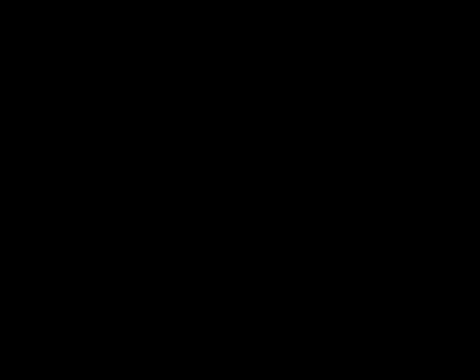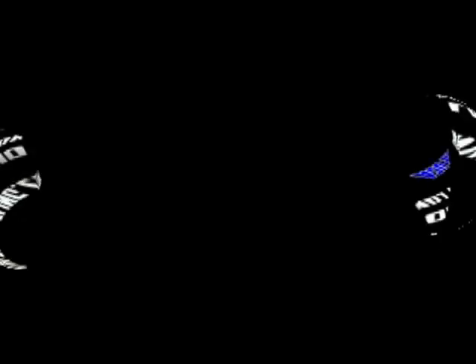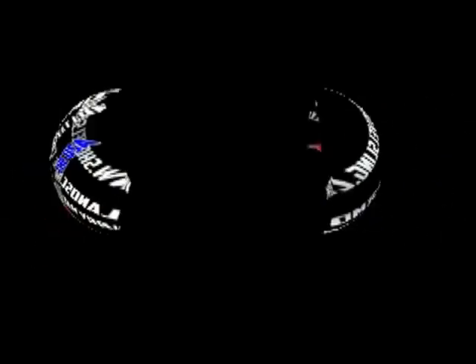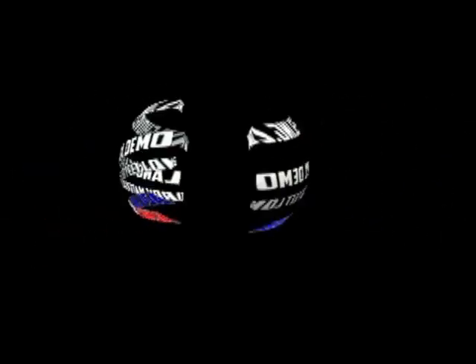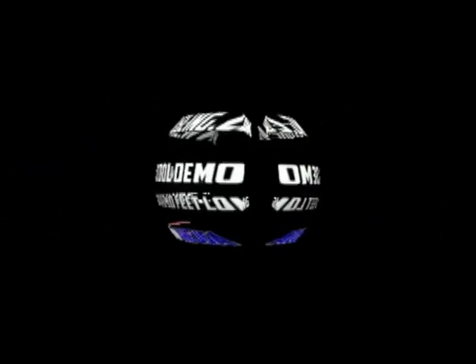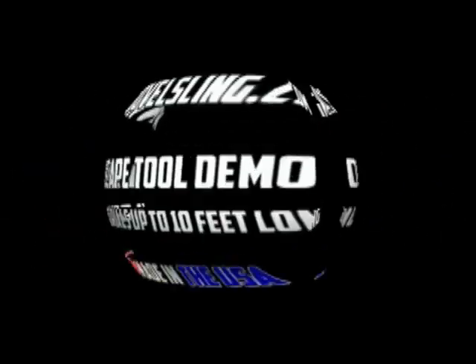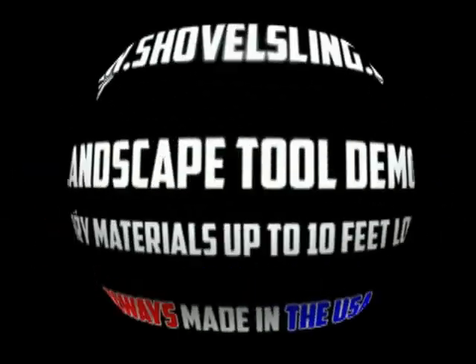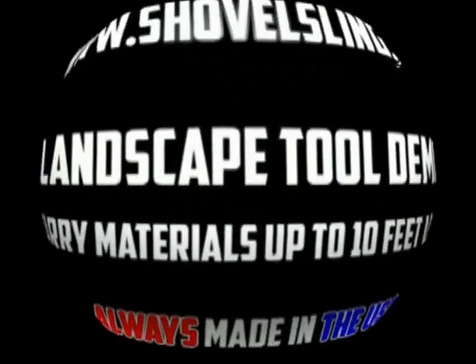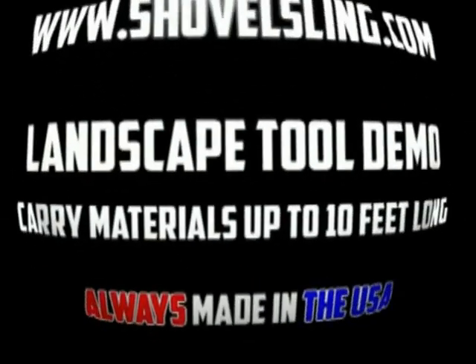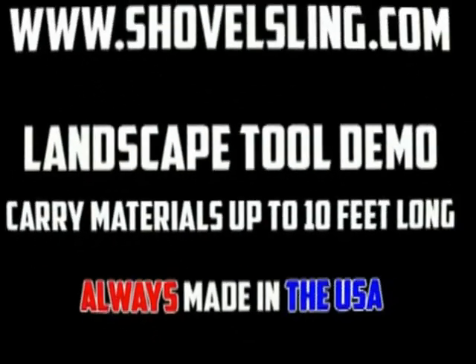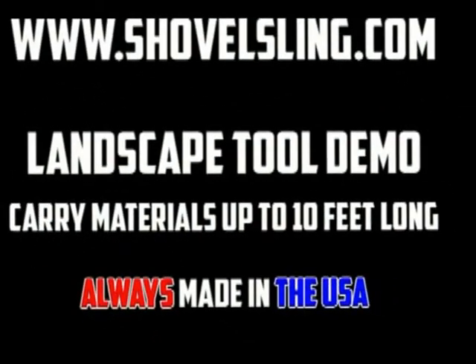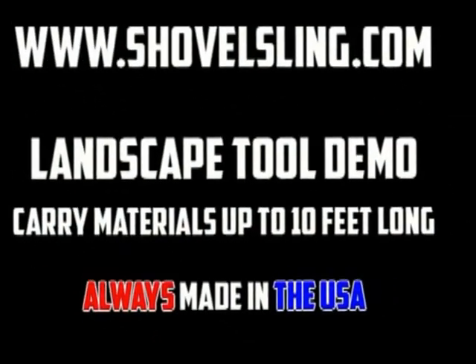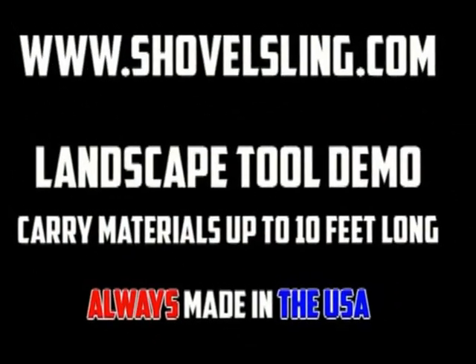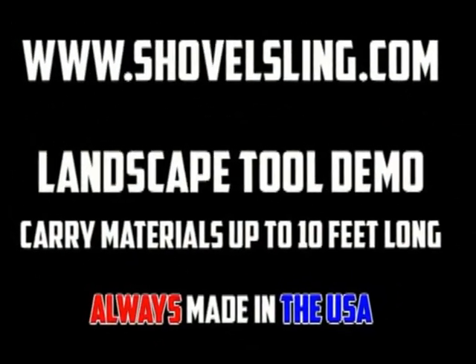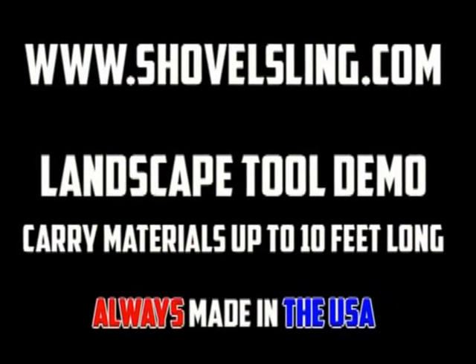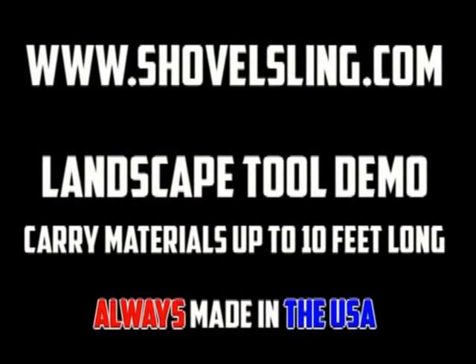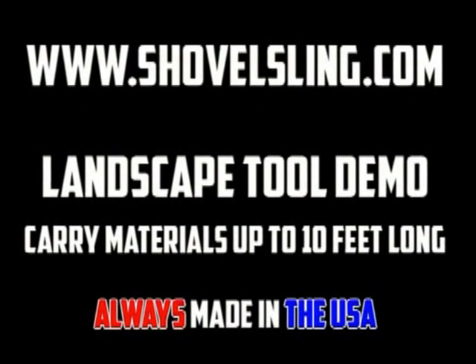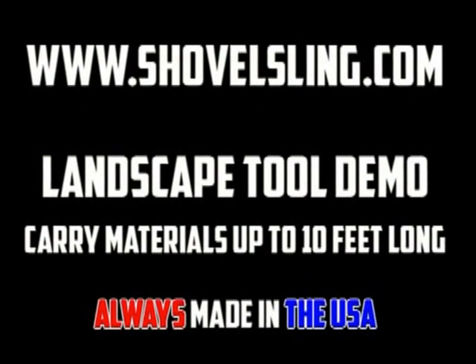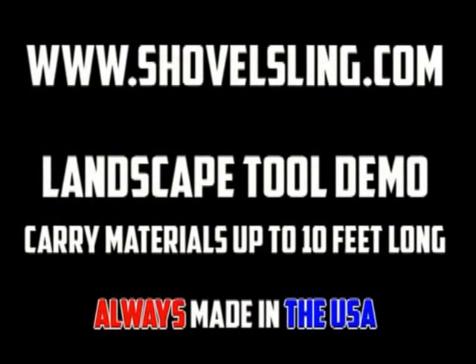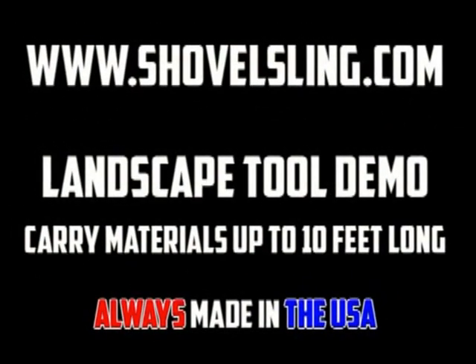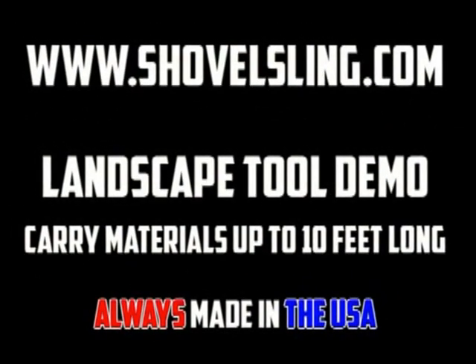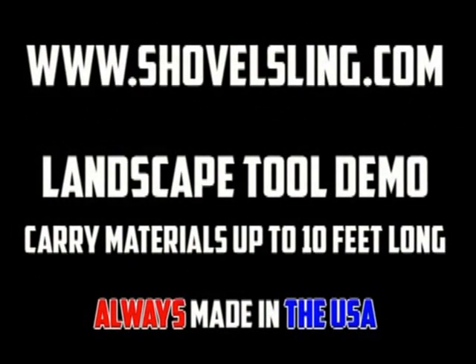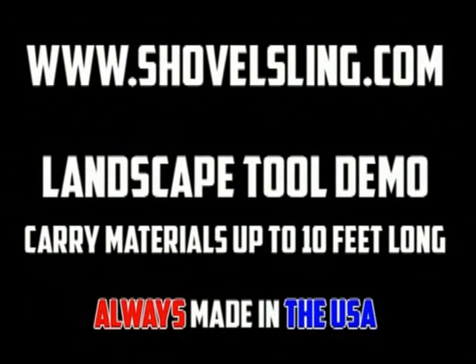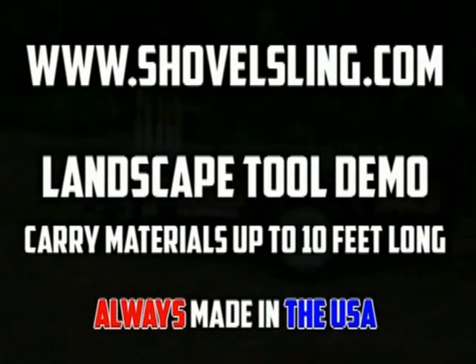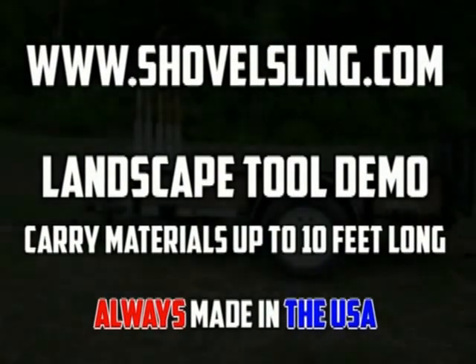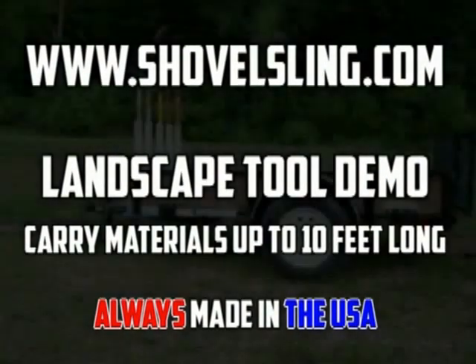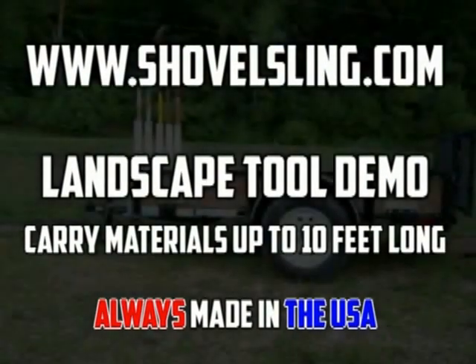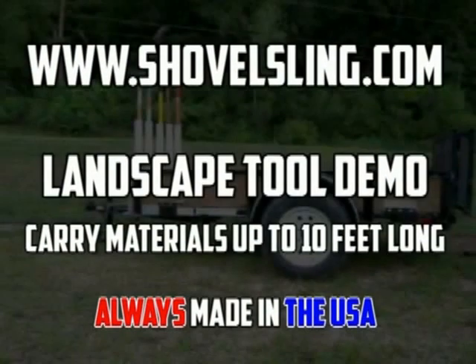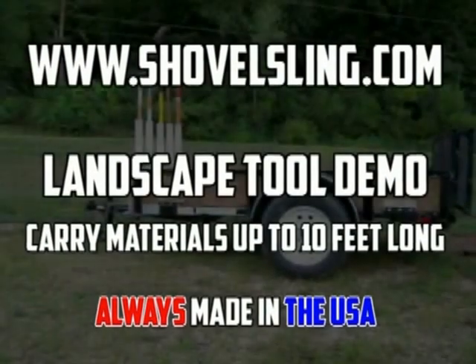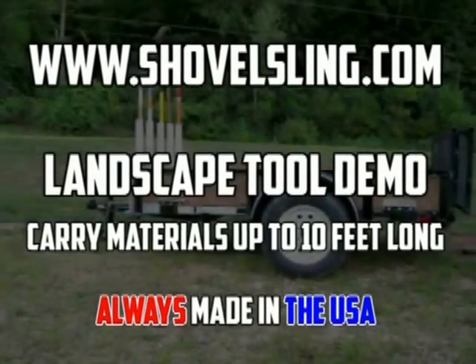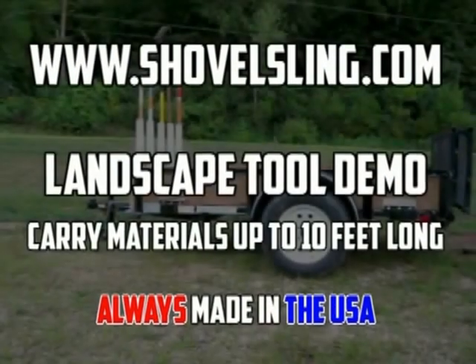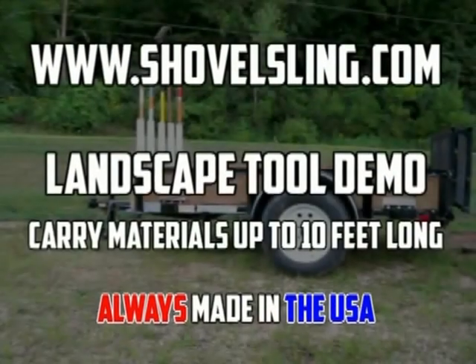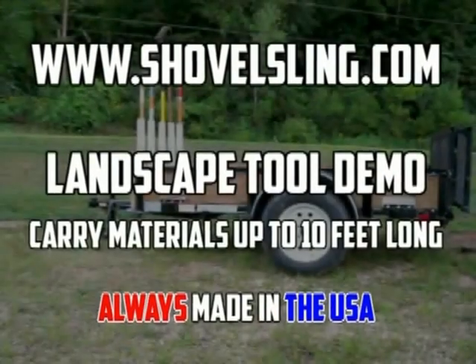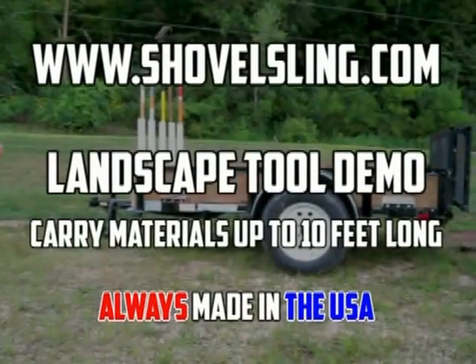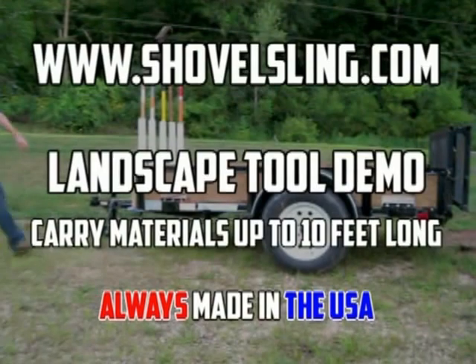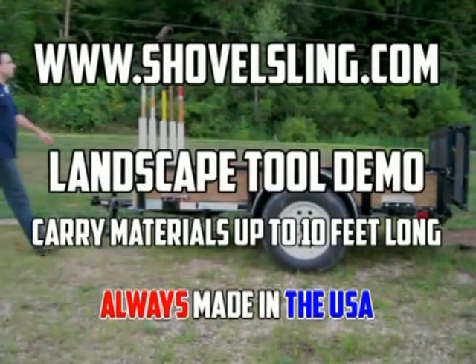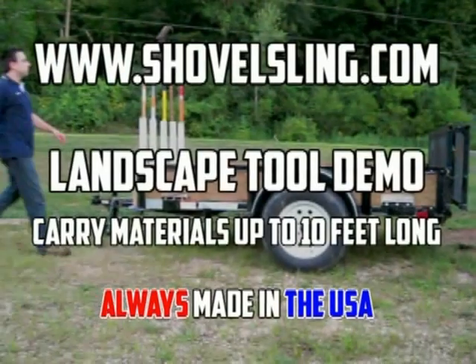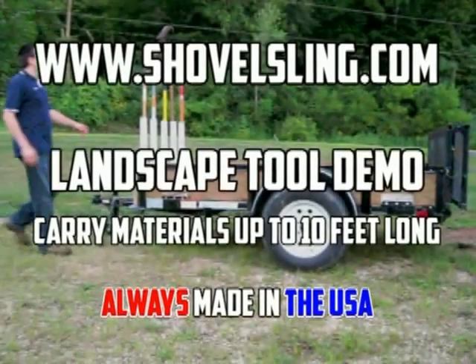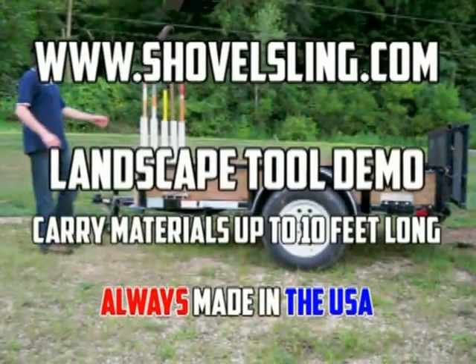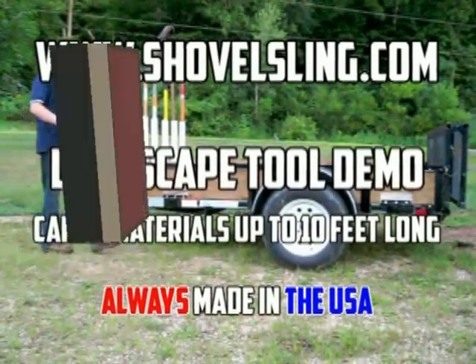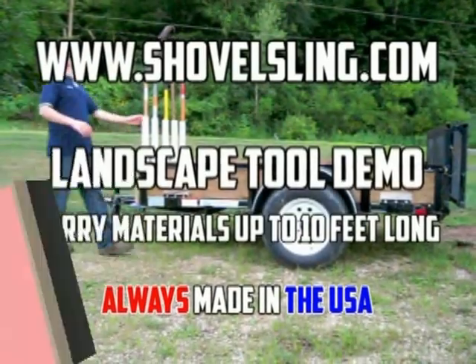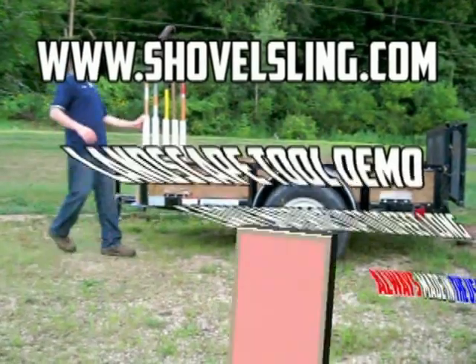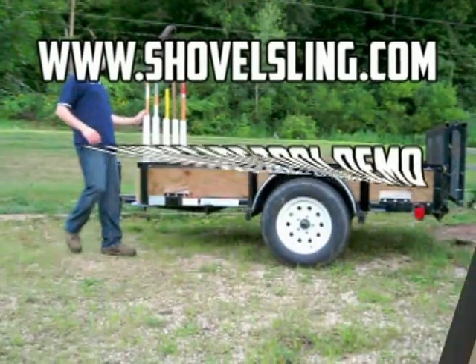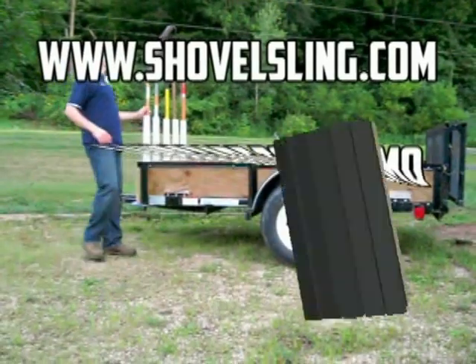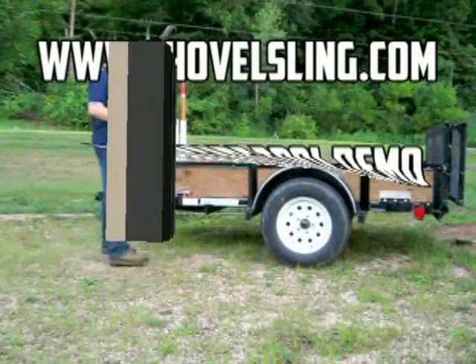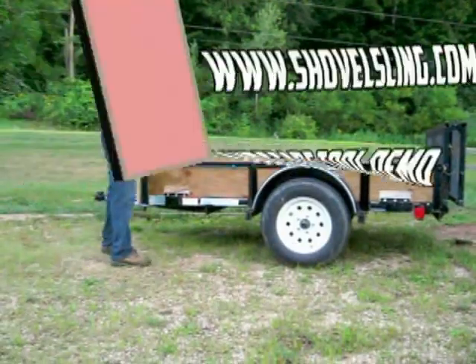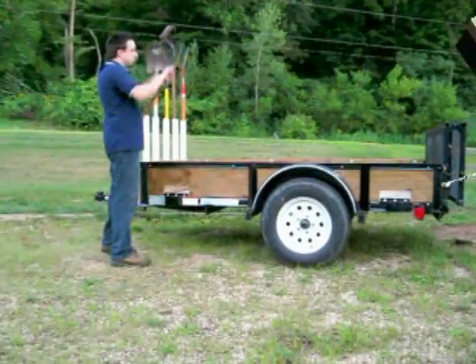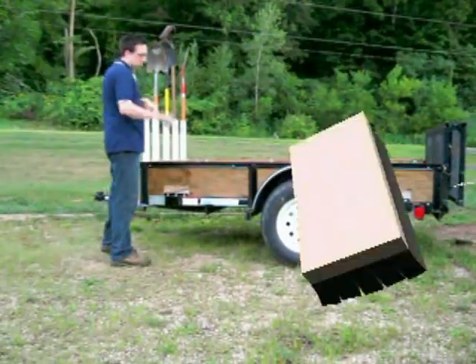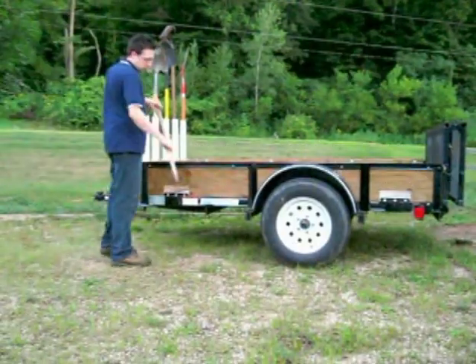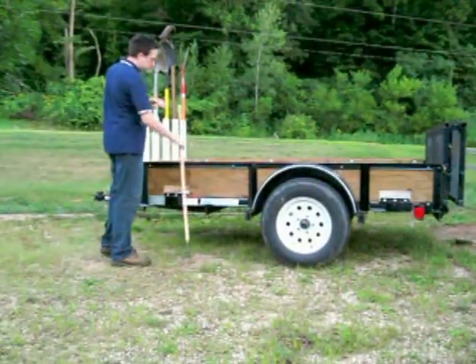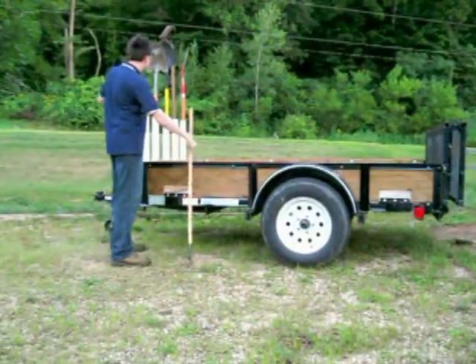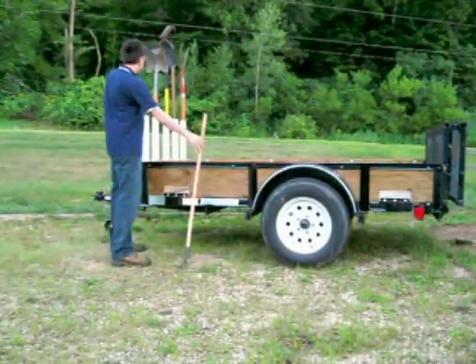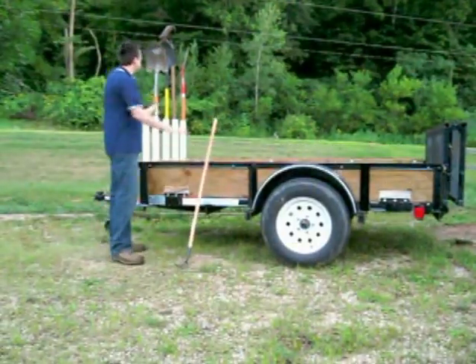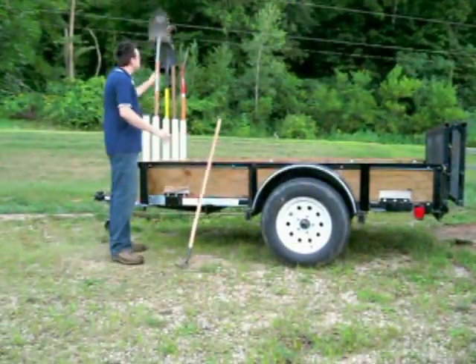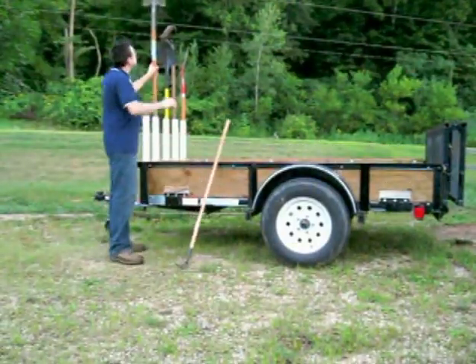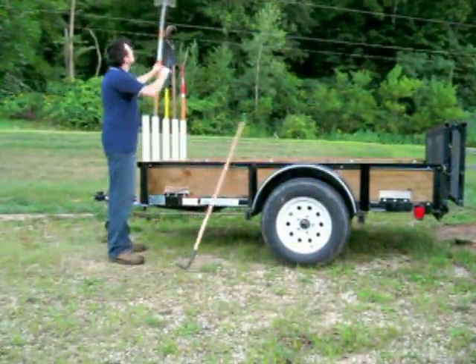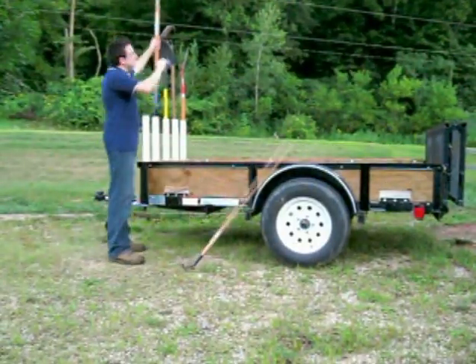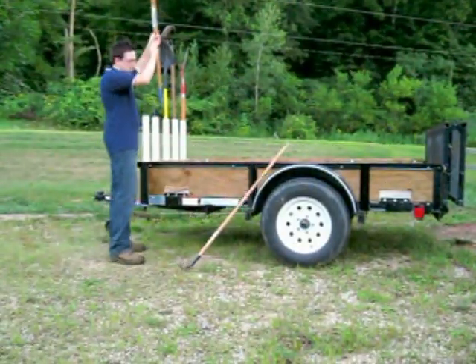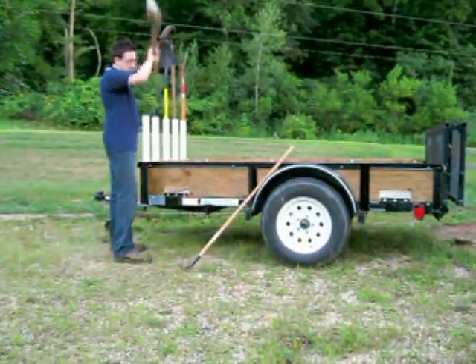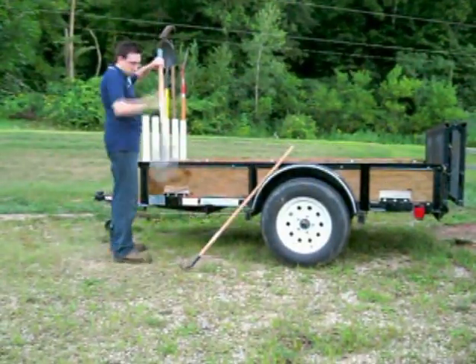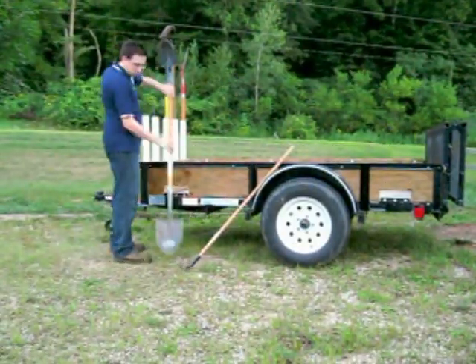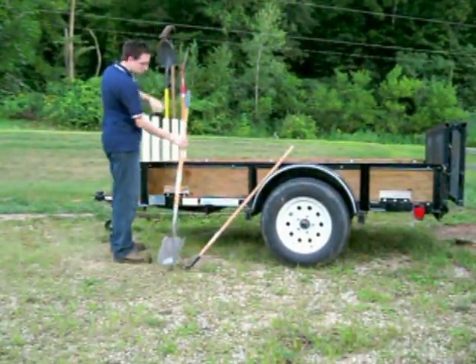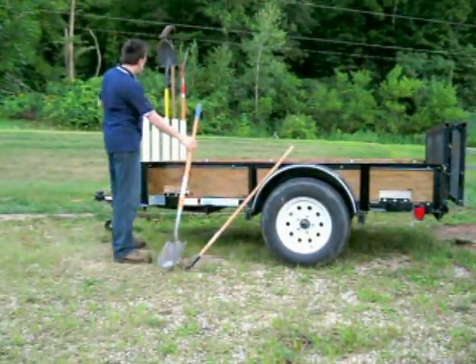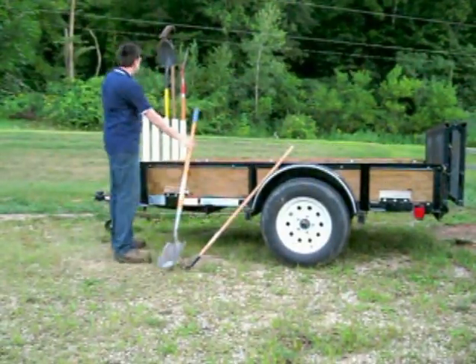Welcome to shovelsling.com landscape tool demo. As a former professional landscaper, here's how I would carry tools to the job site.